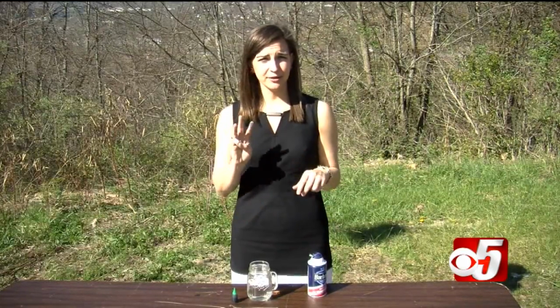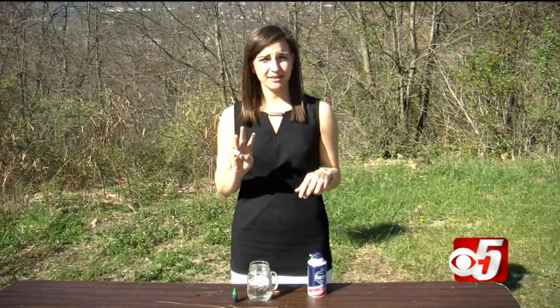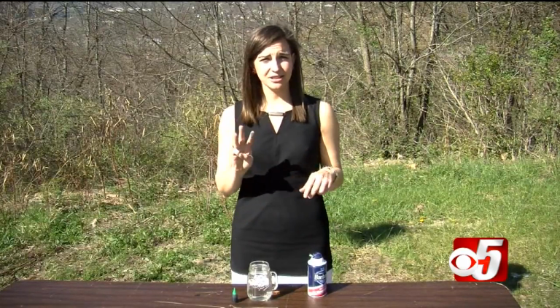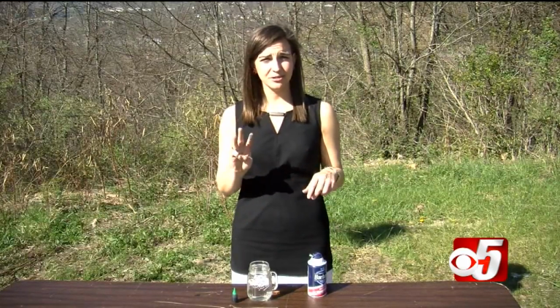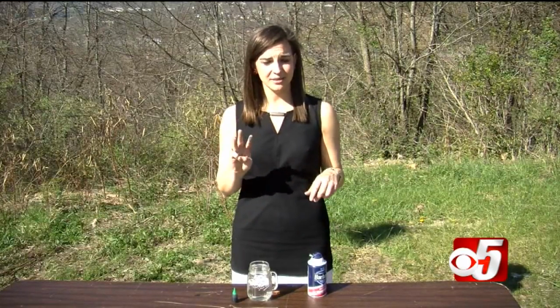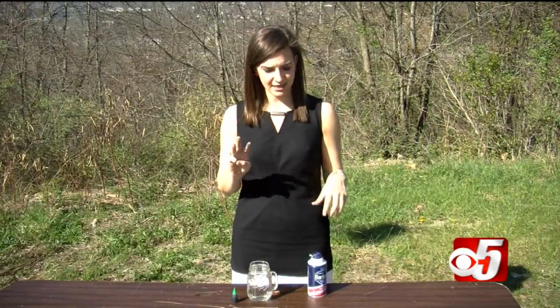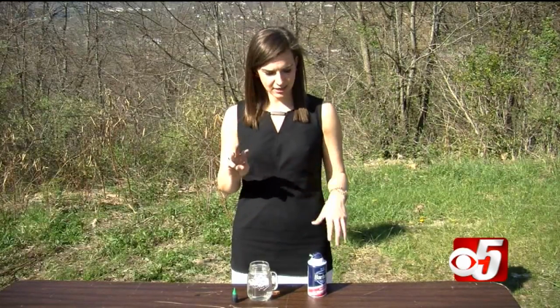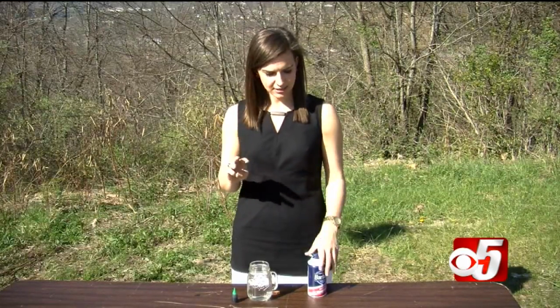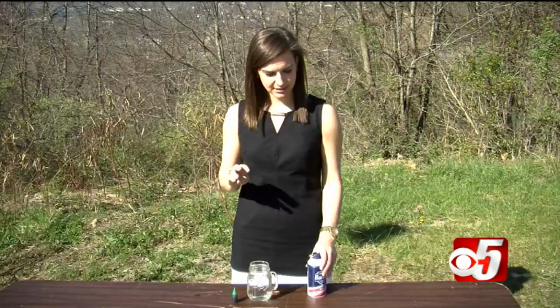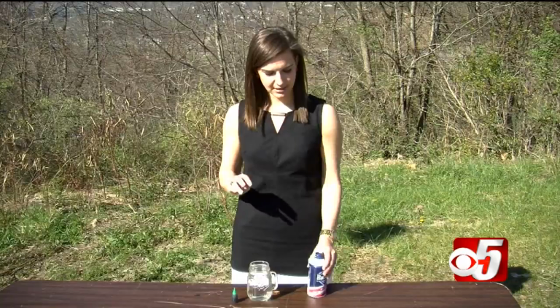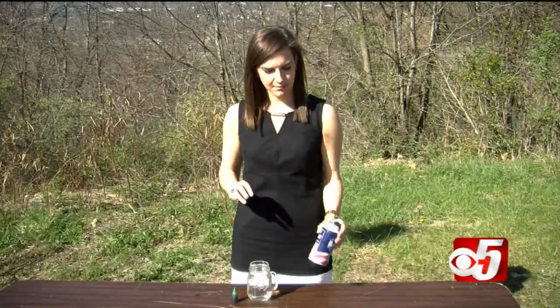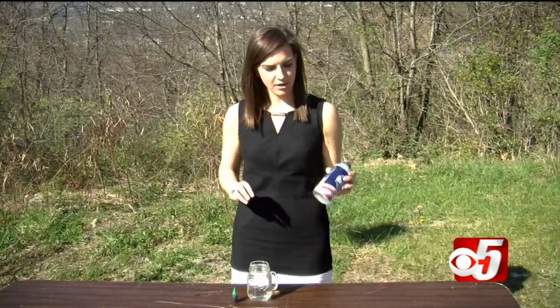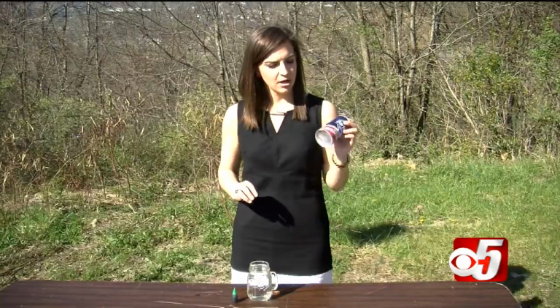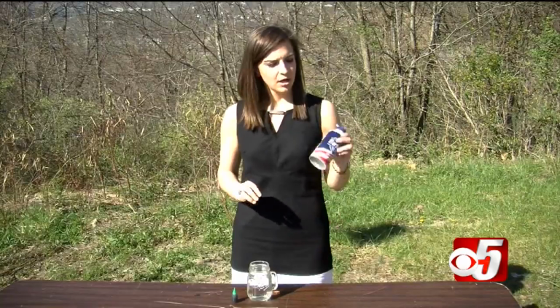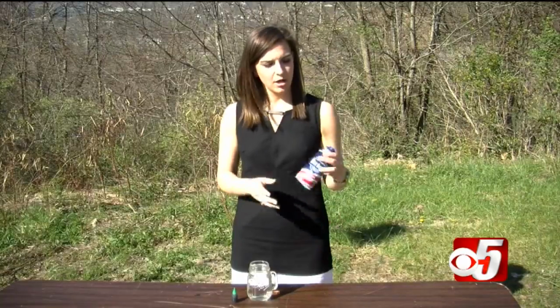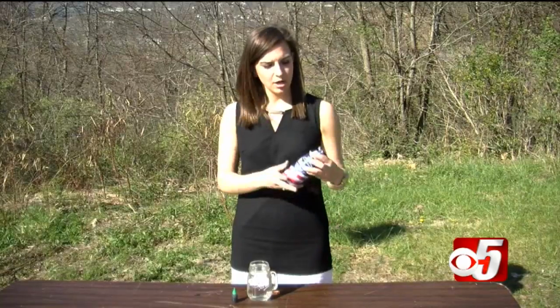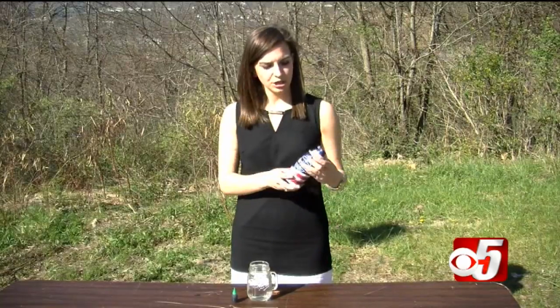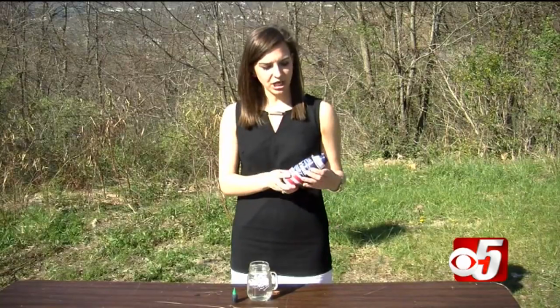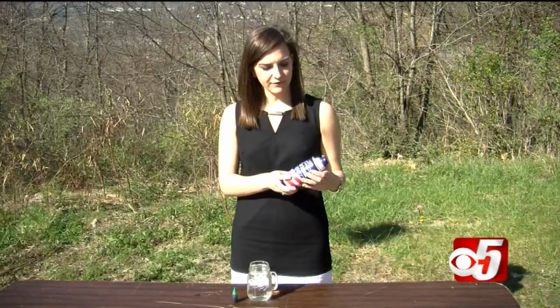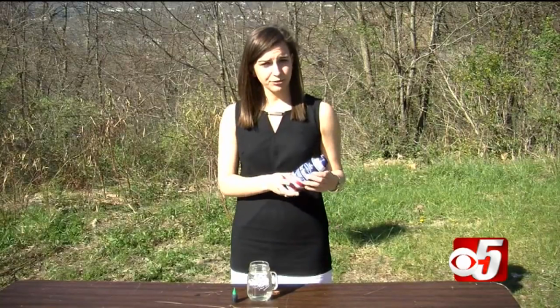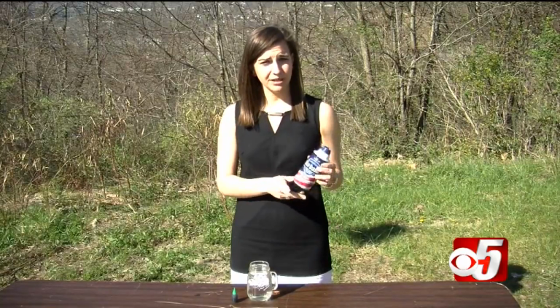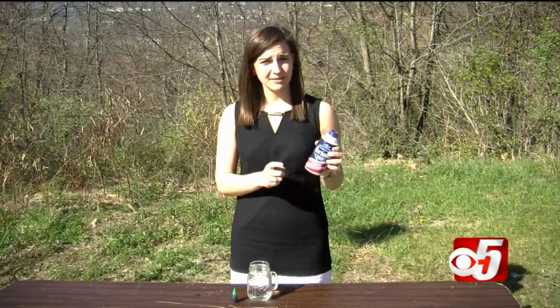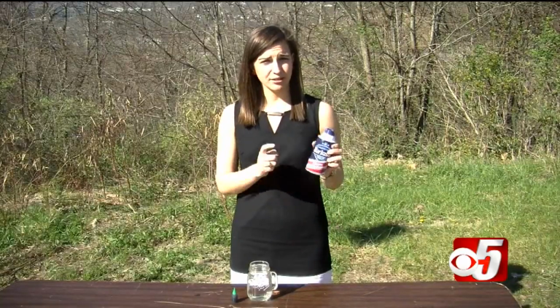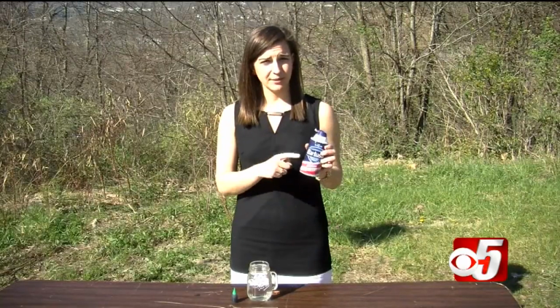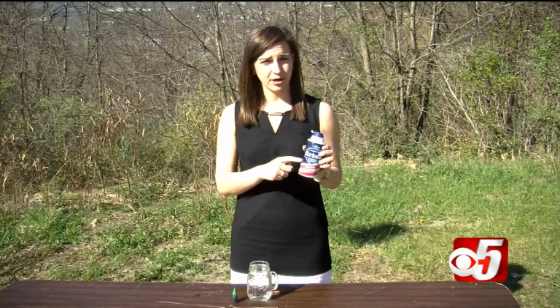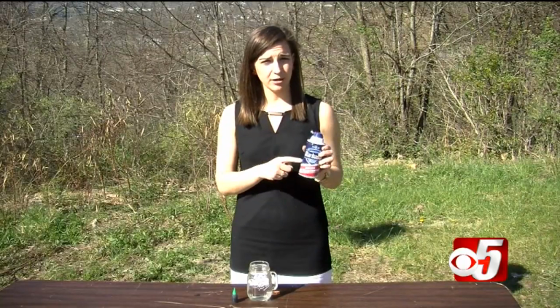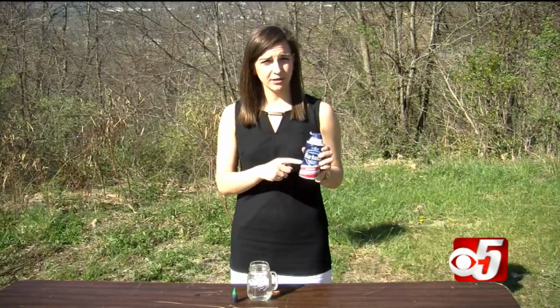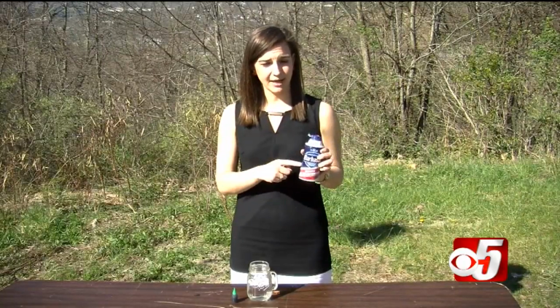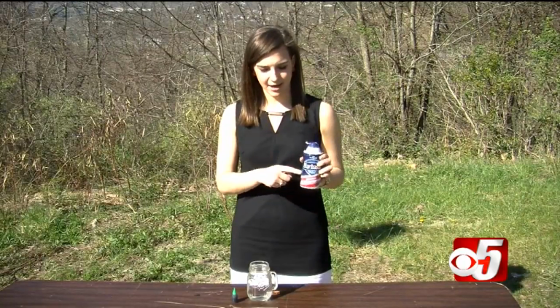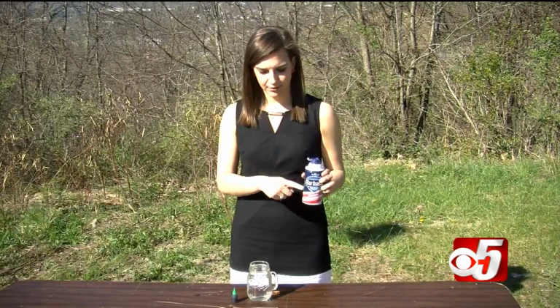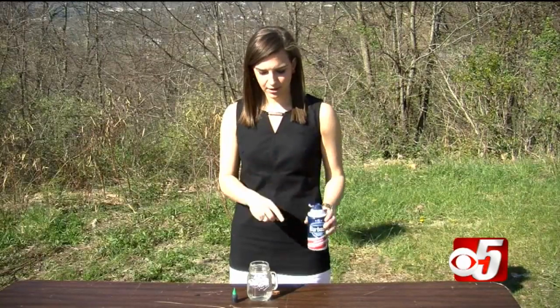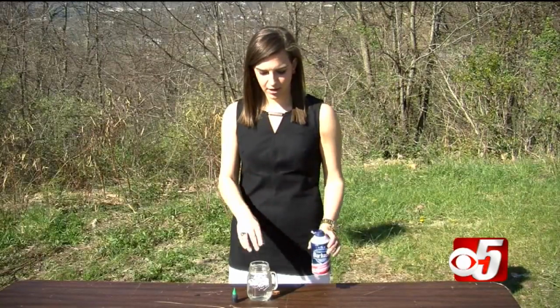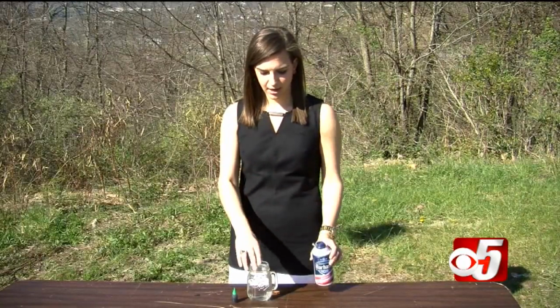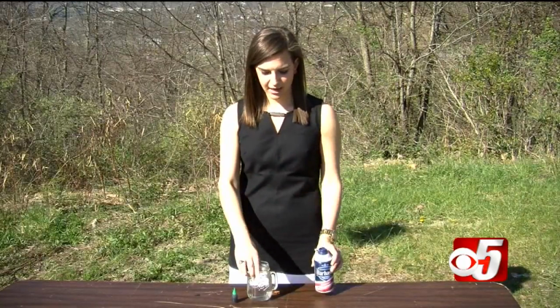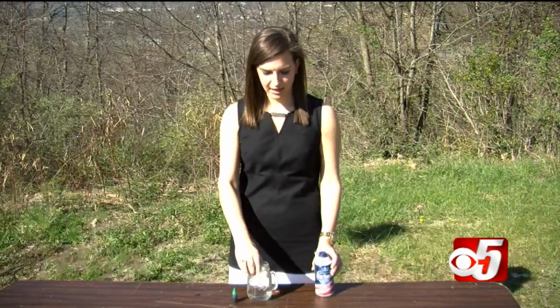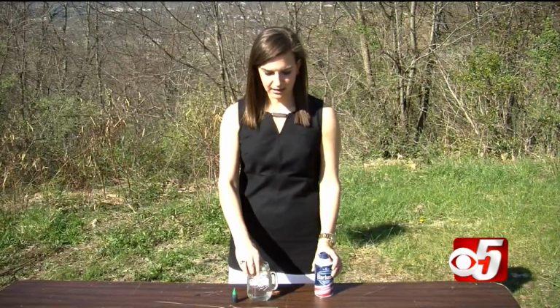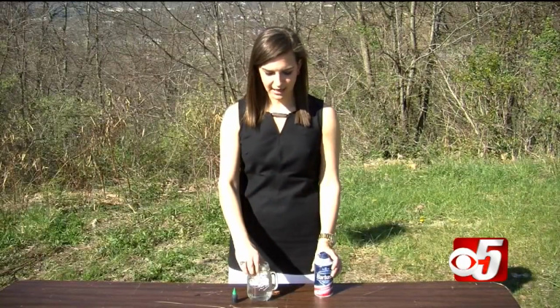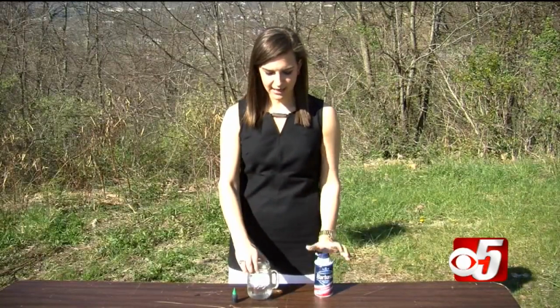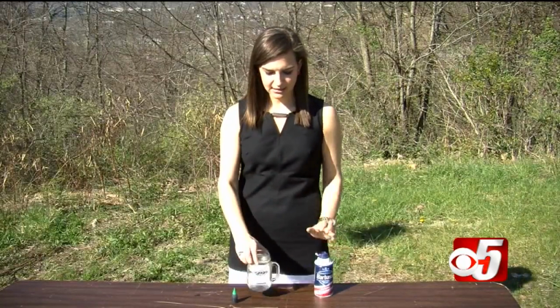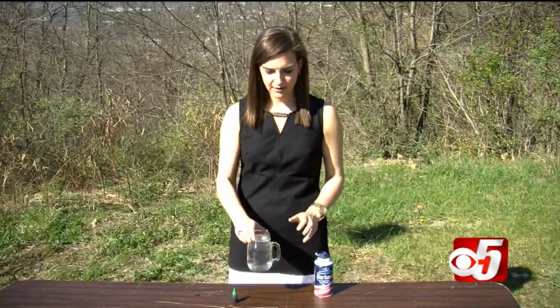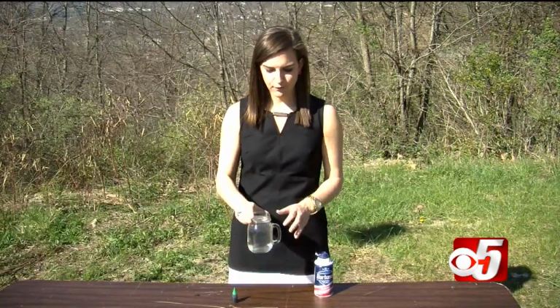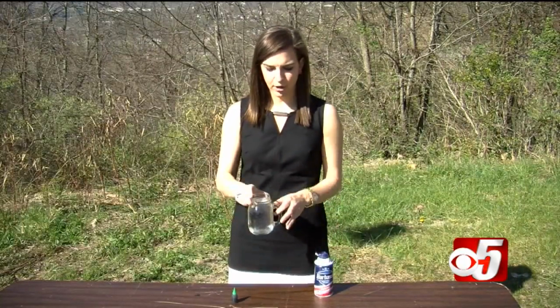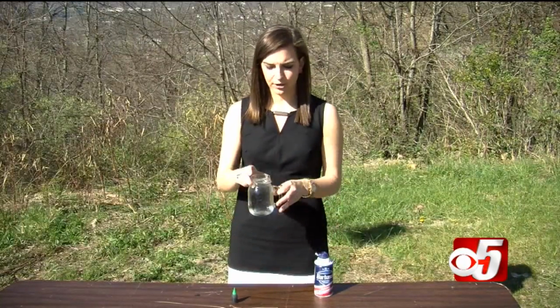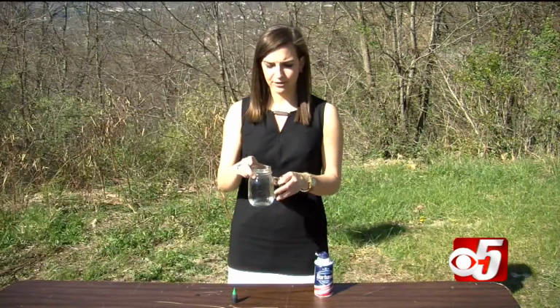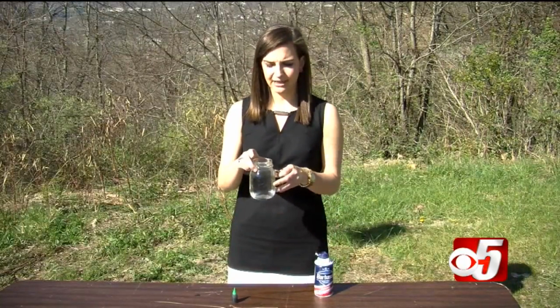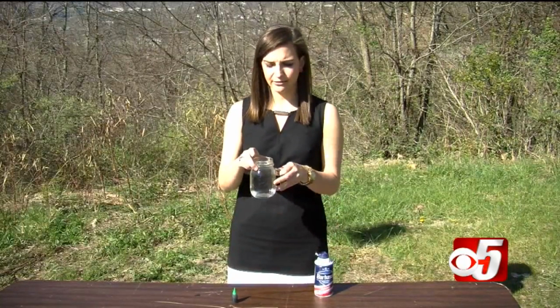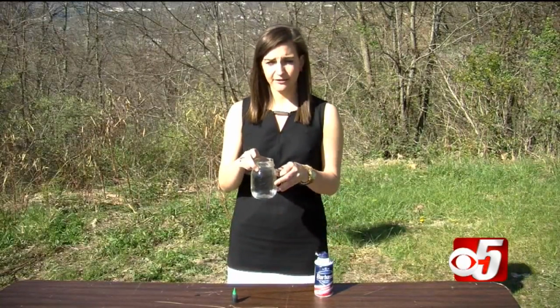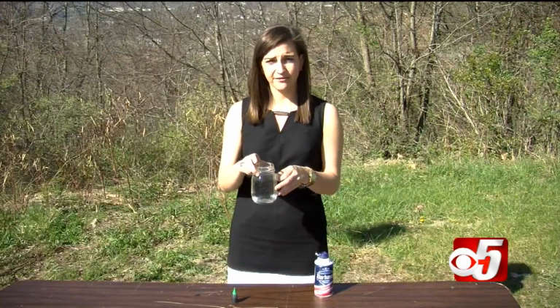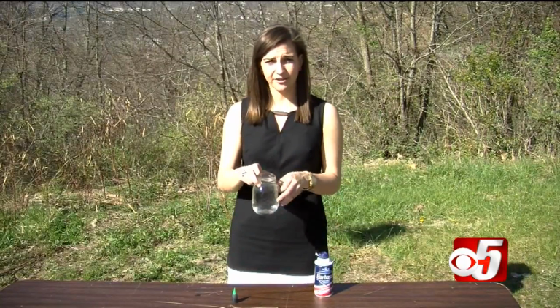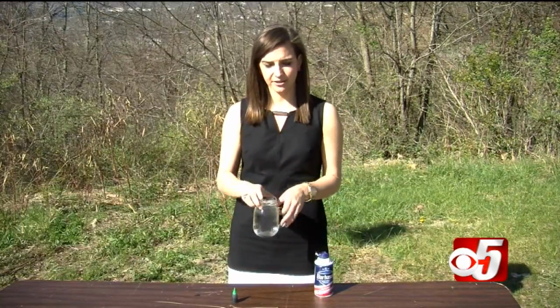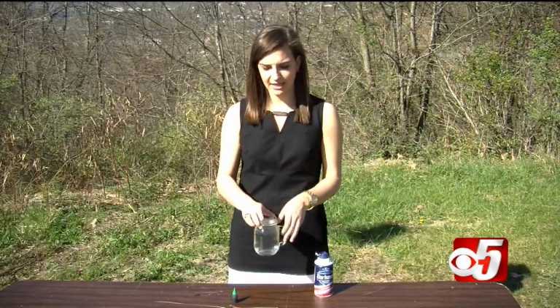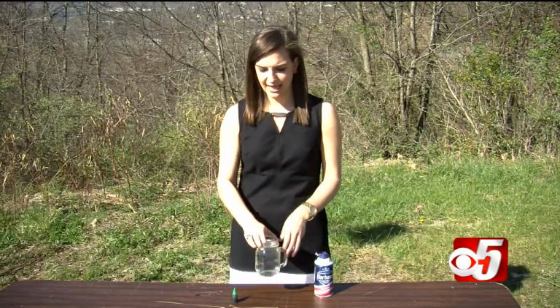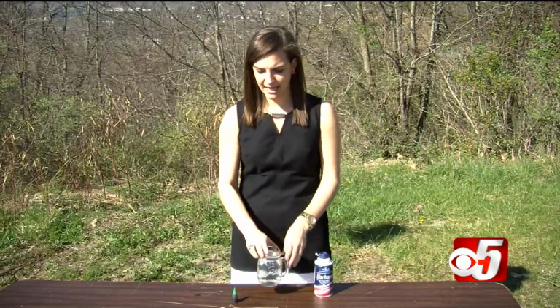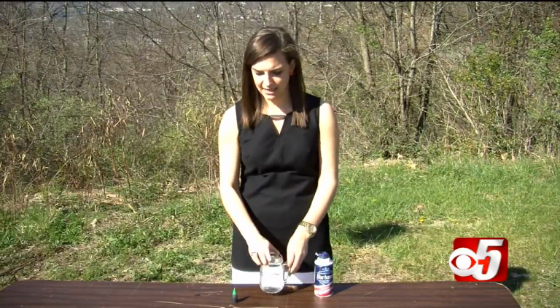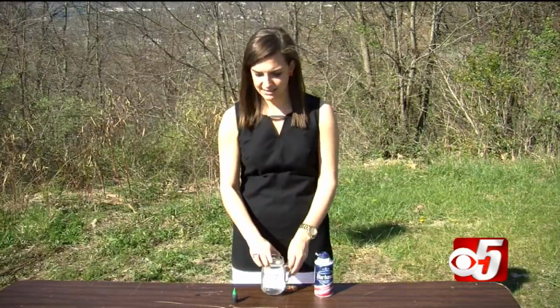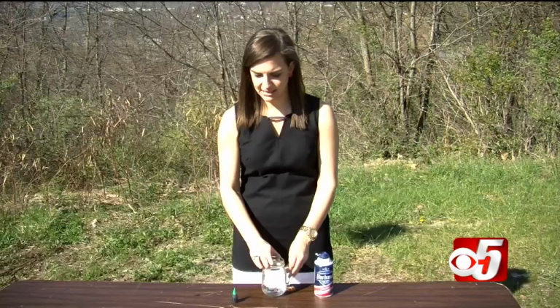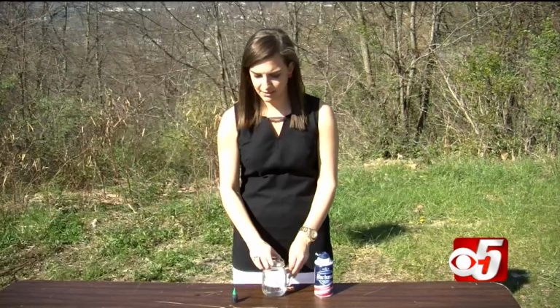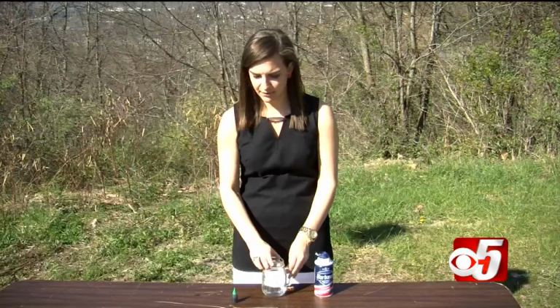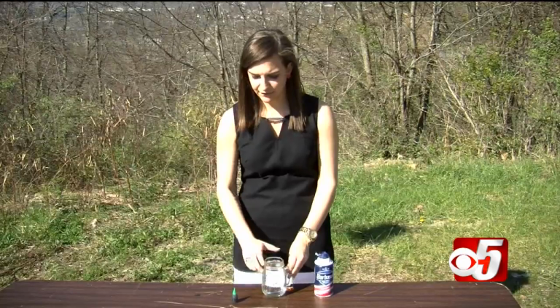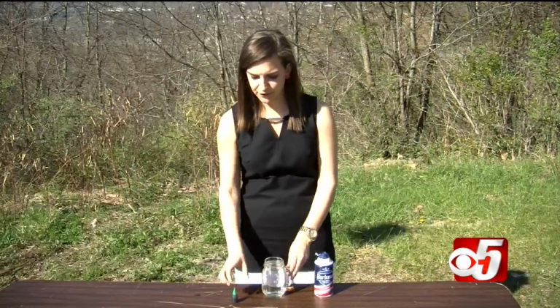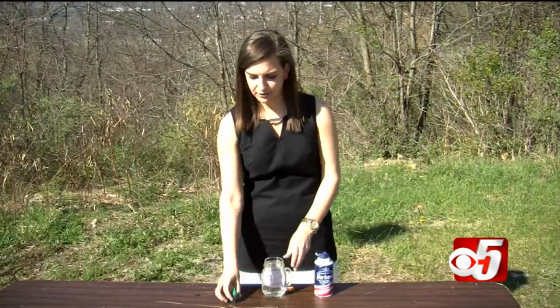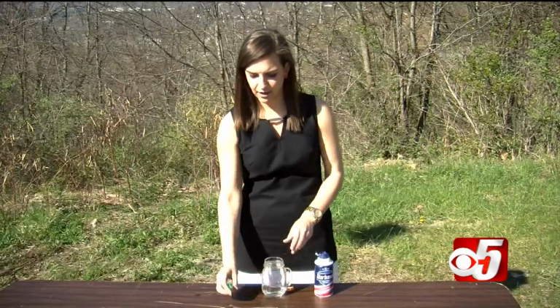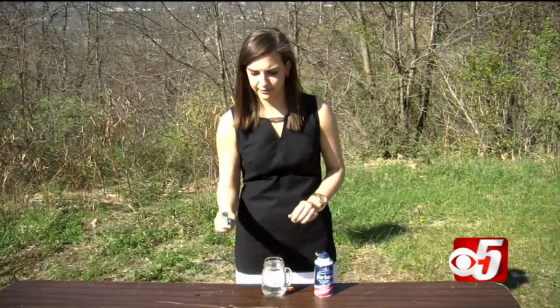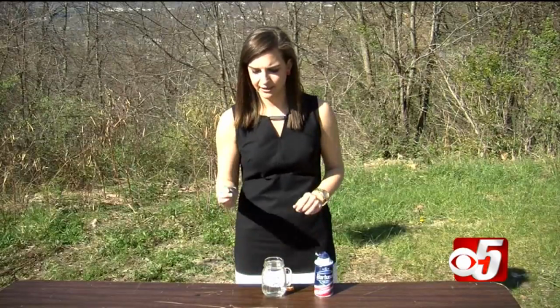Three things you need: some shaving cream — that's gonna be our cloud — a glass of water nearly full, and some food coloring.